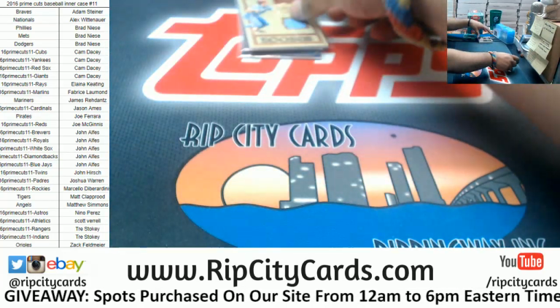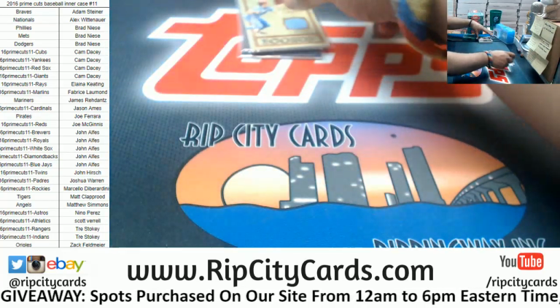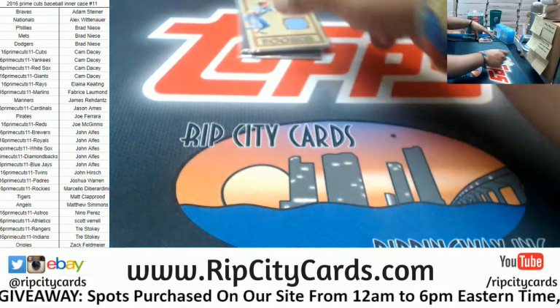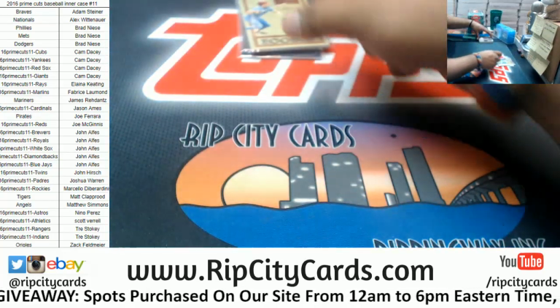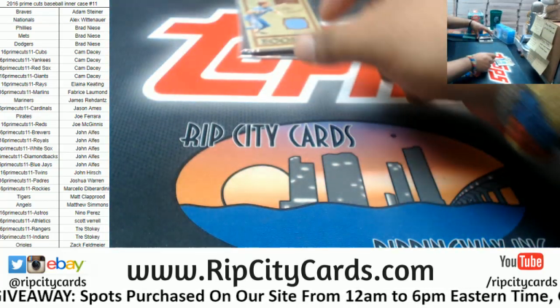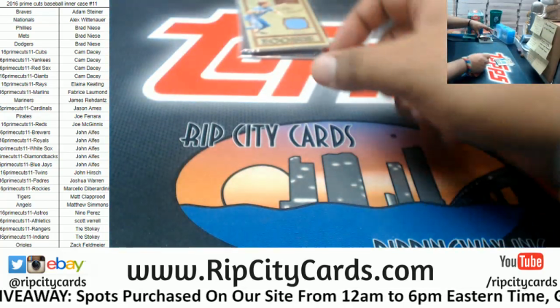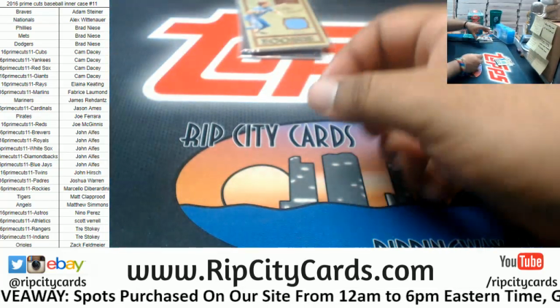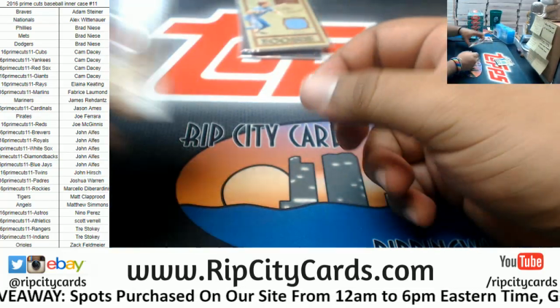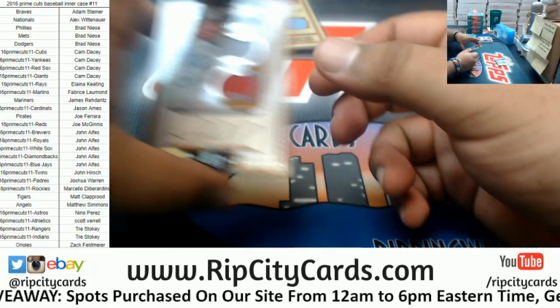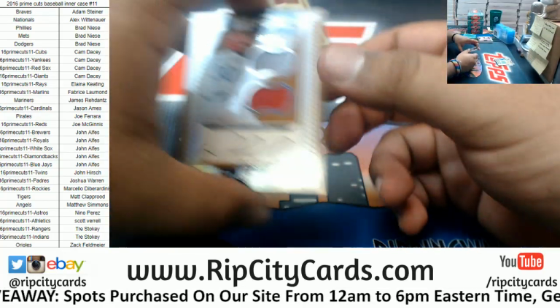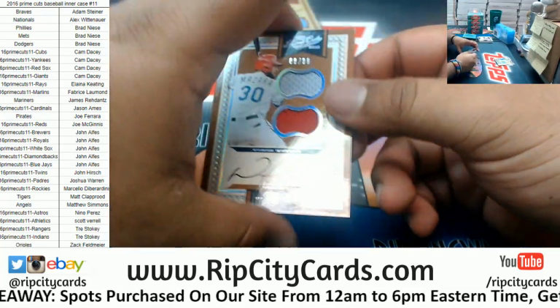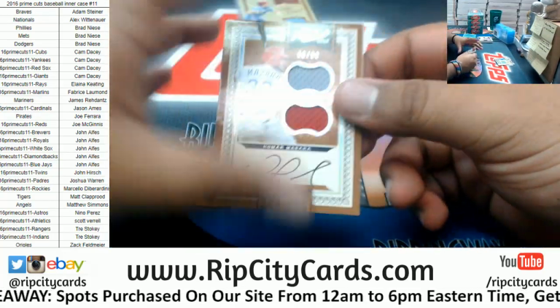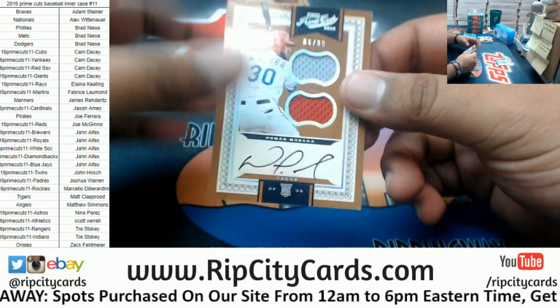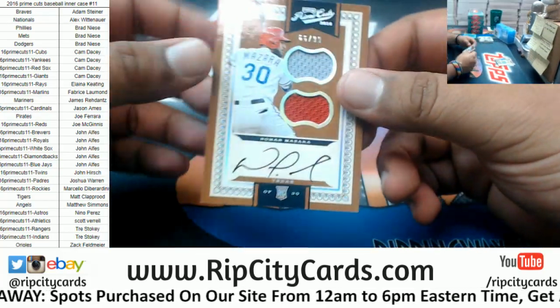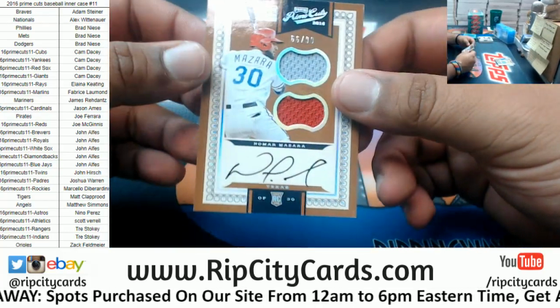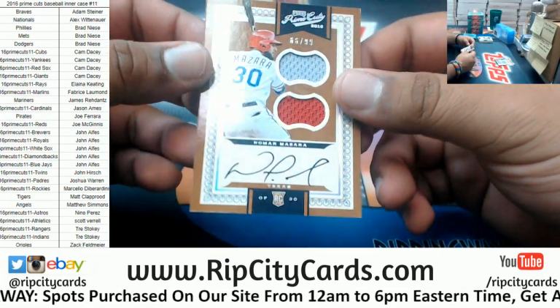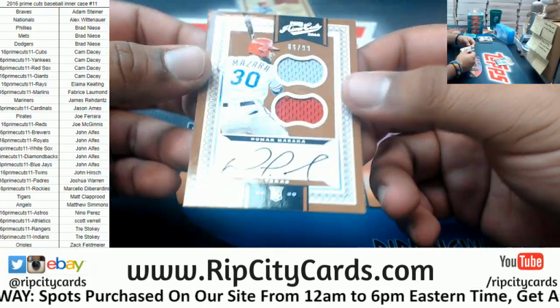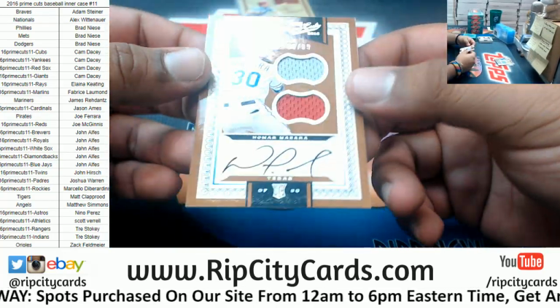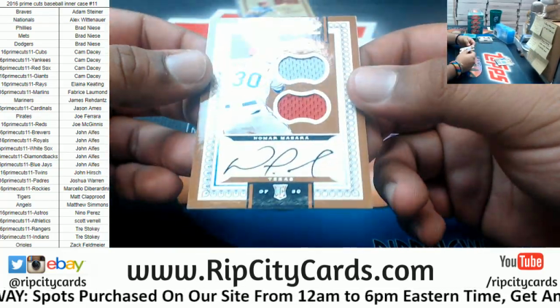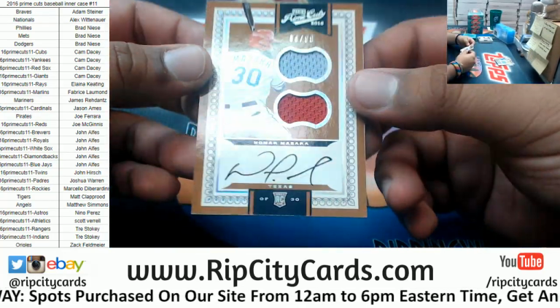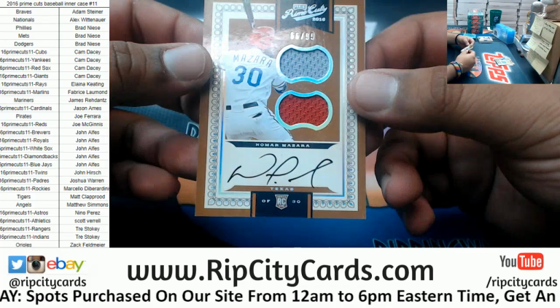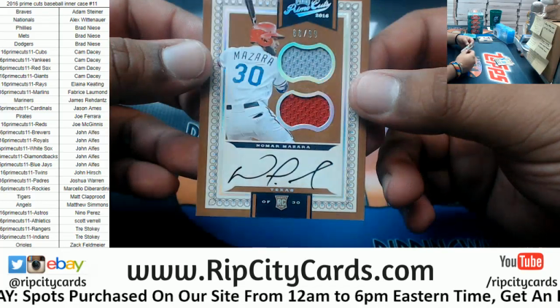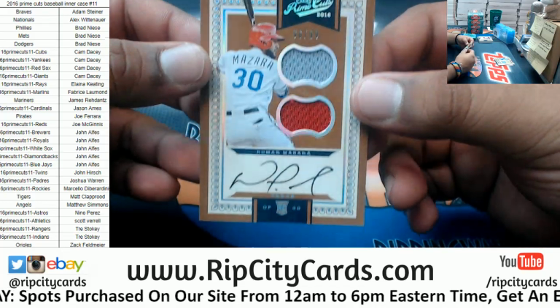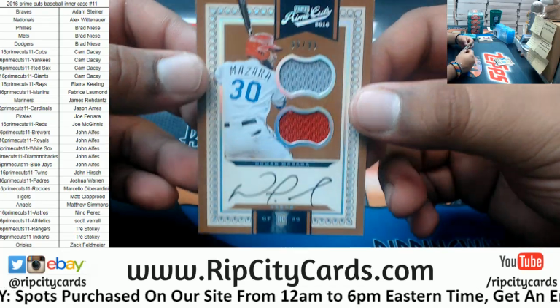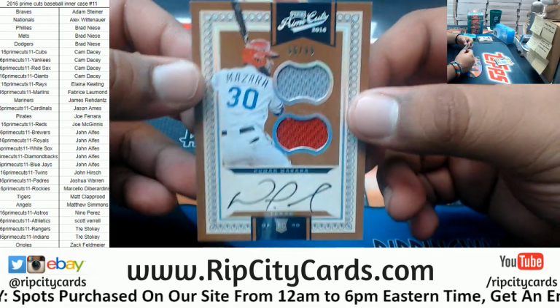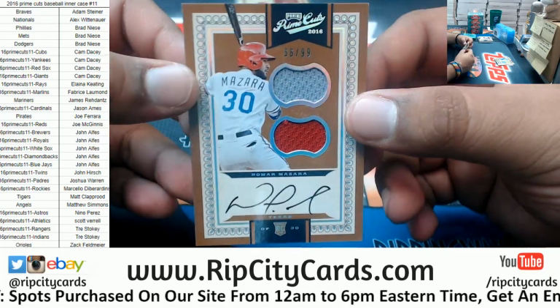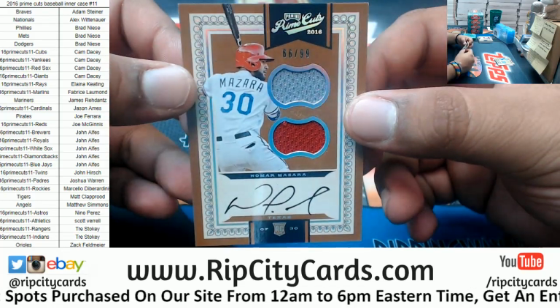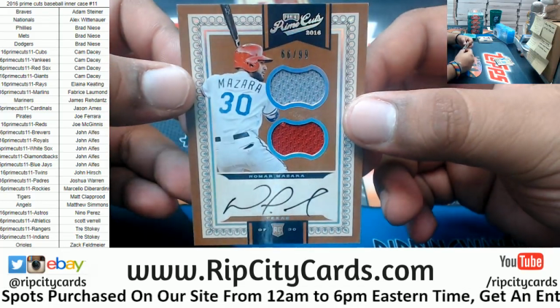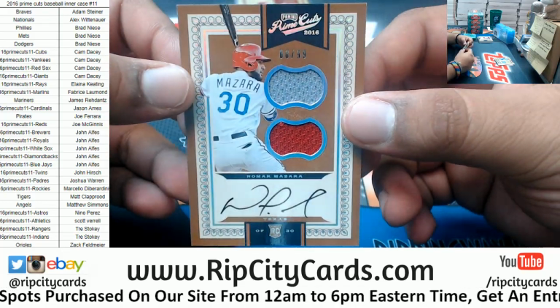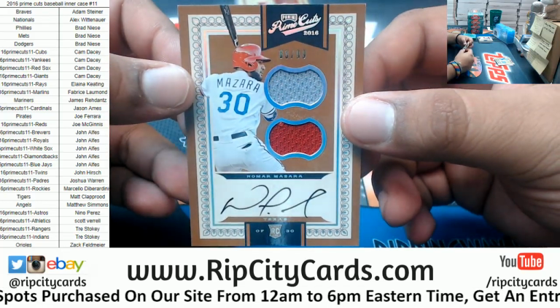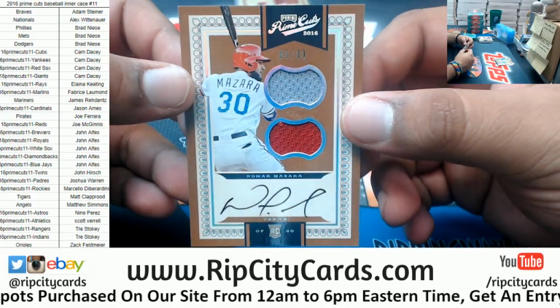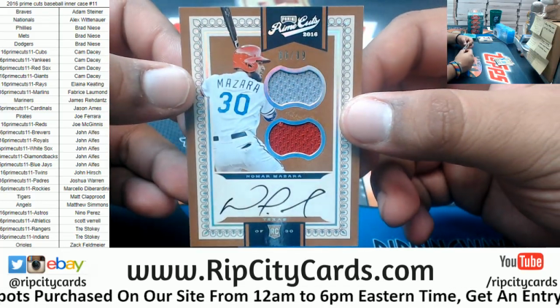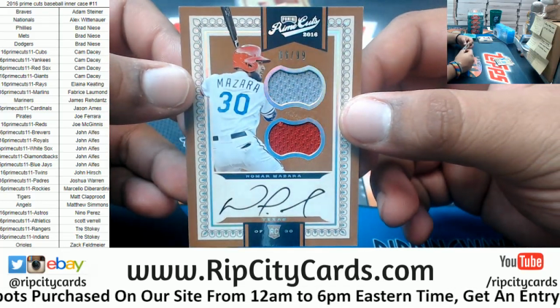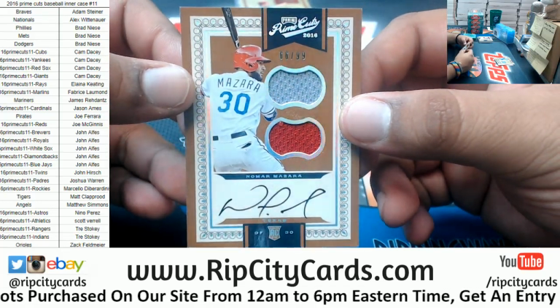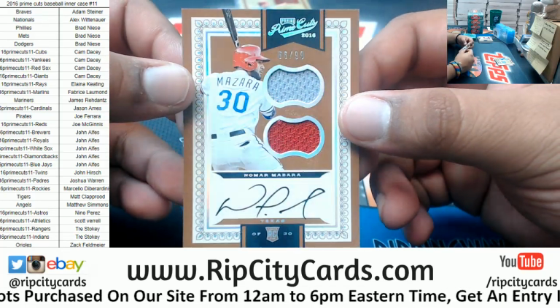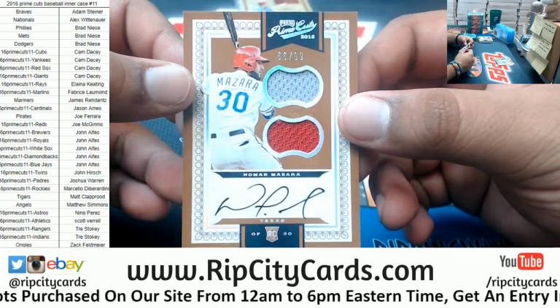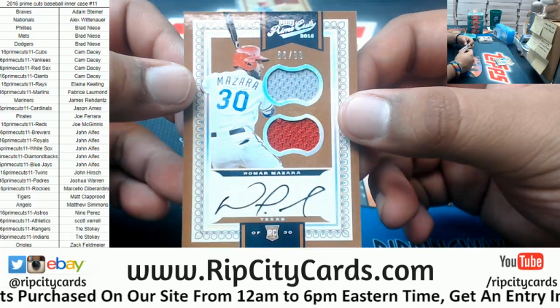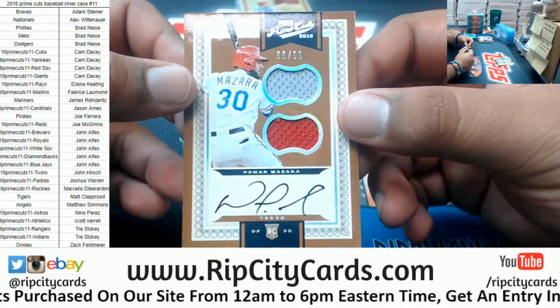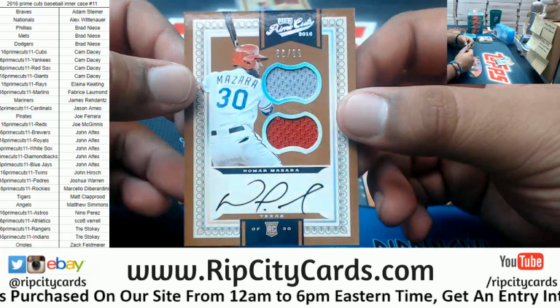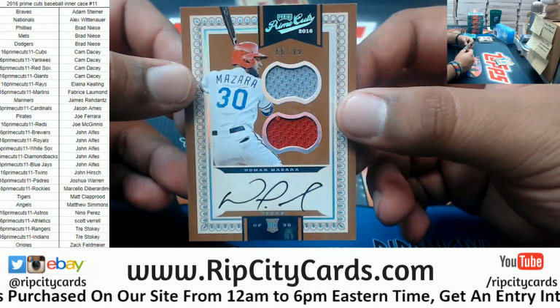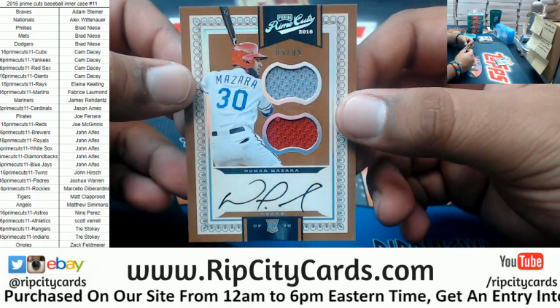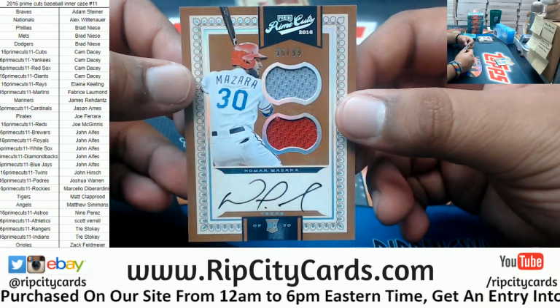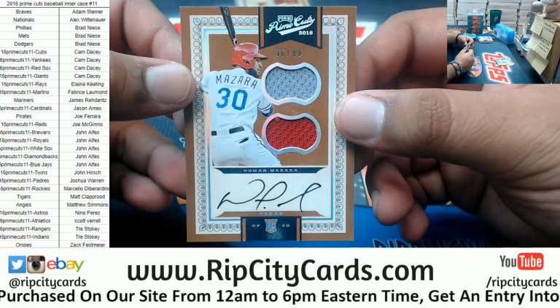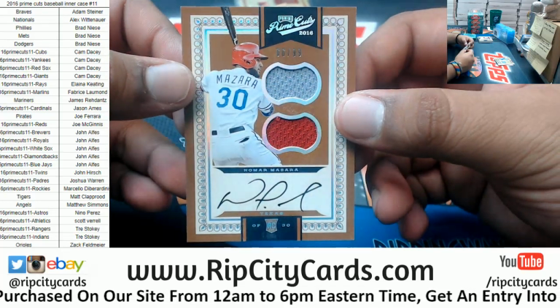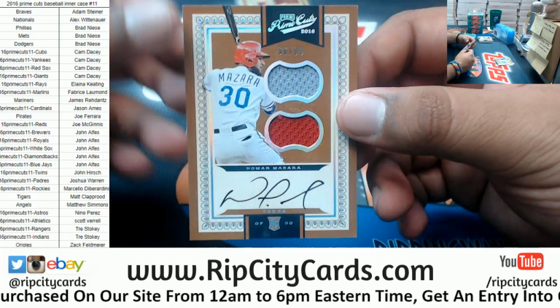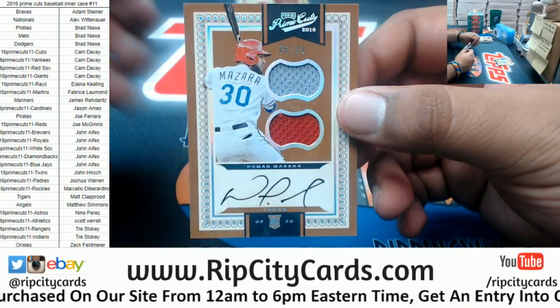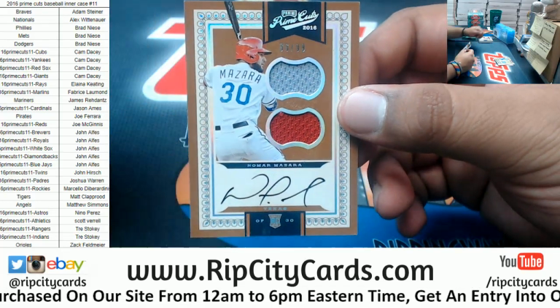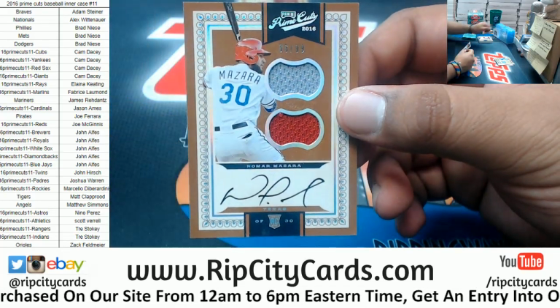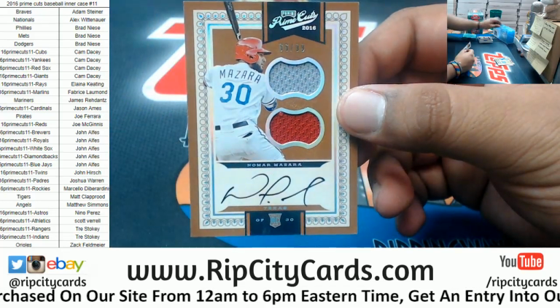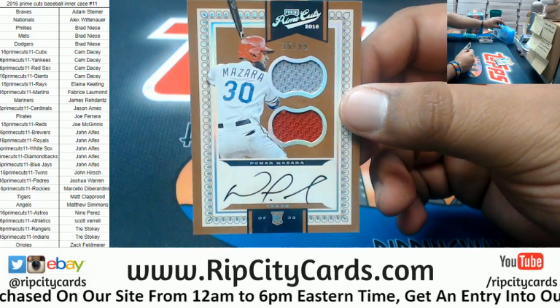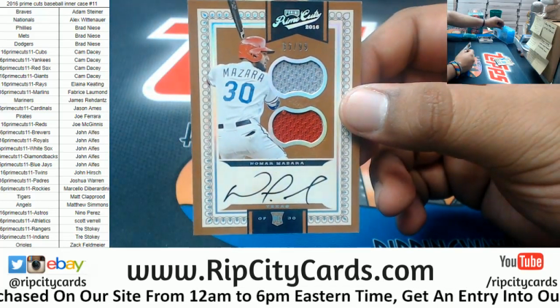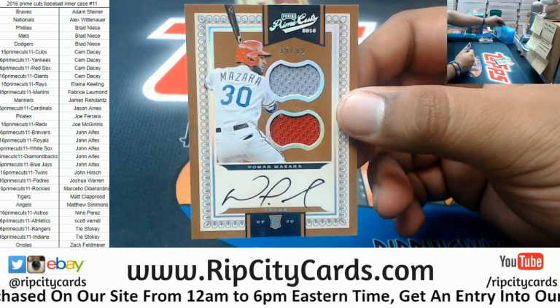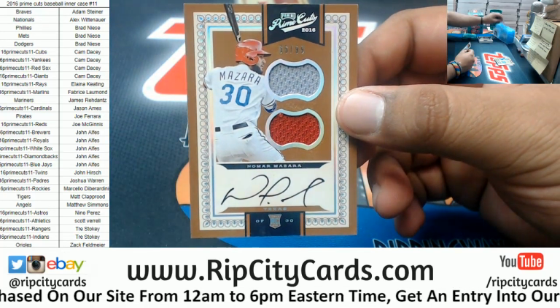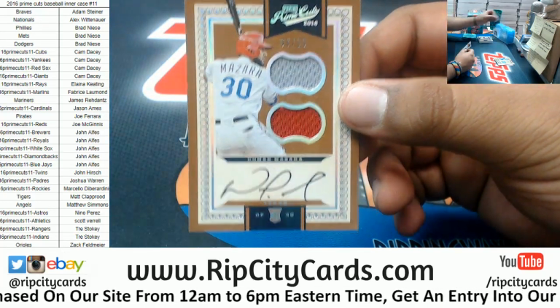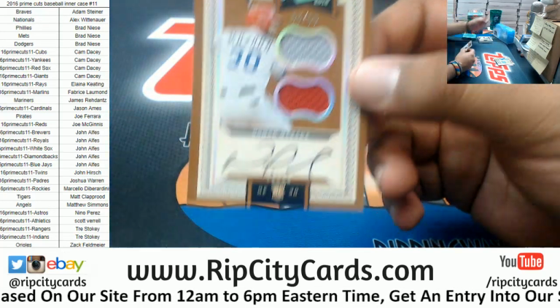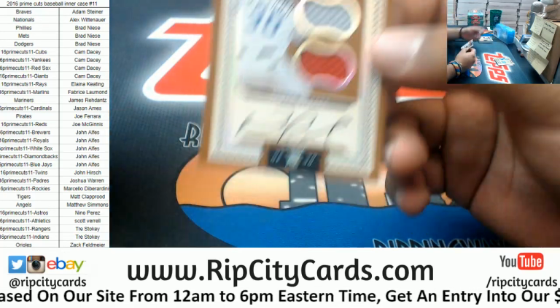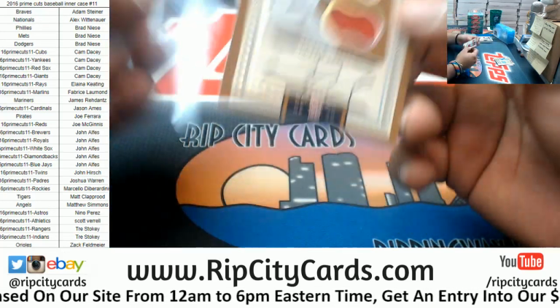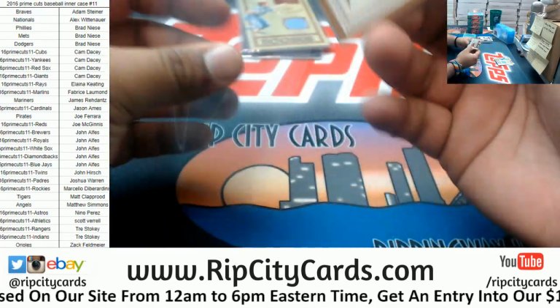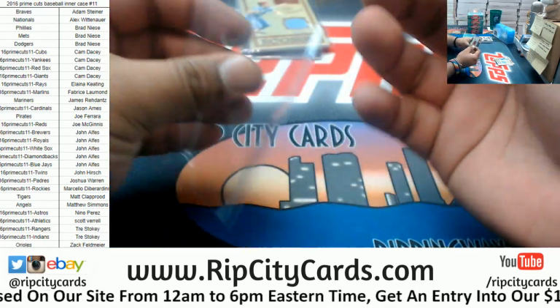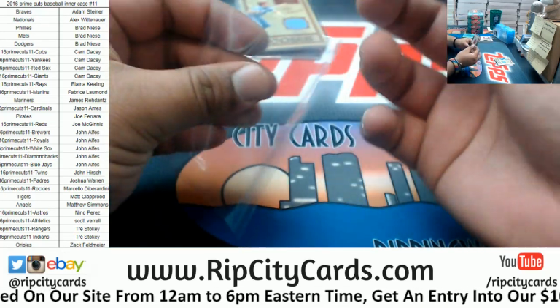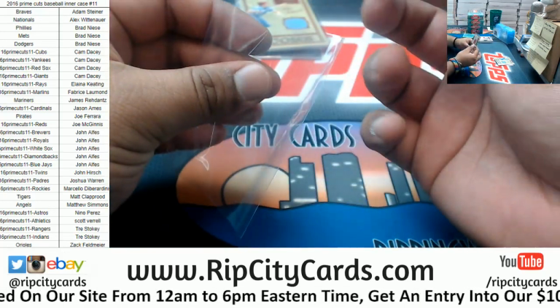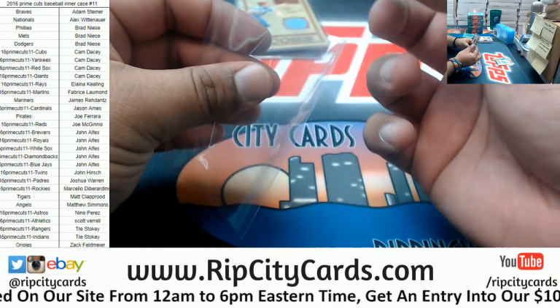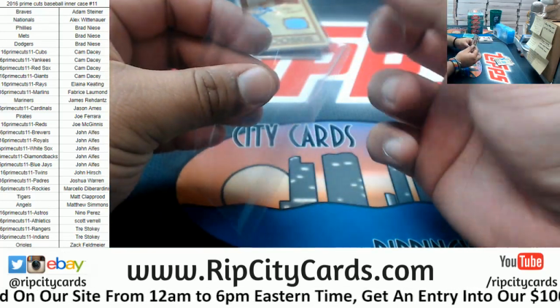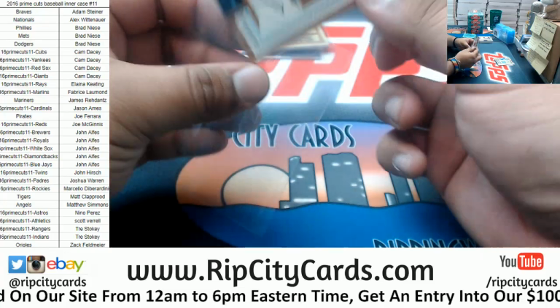For the Rangers, Nomar Mazzara, 66 of 99, the rookie patch auto.